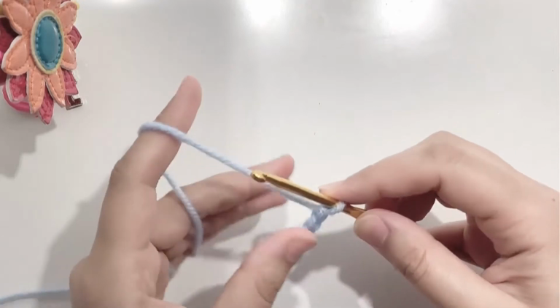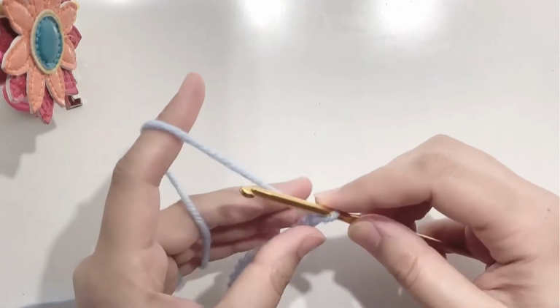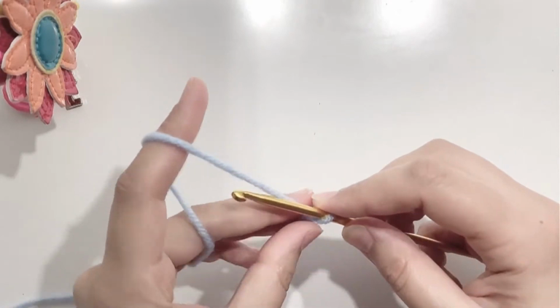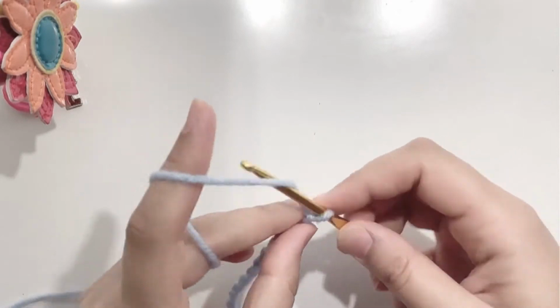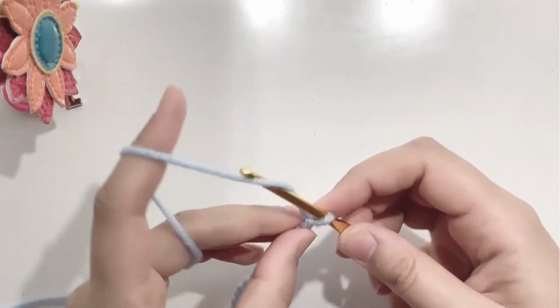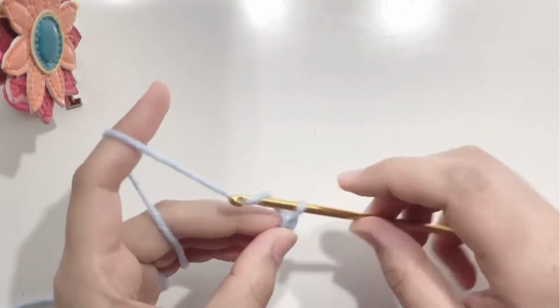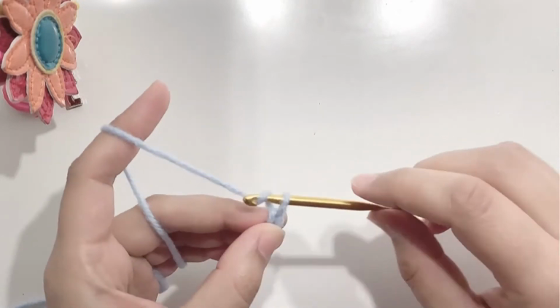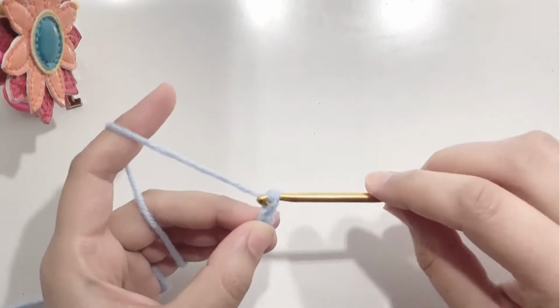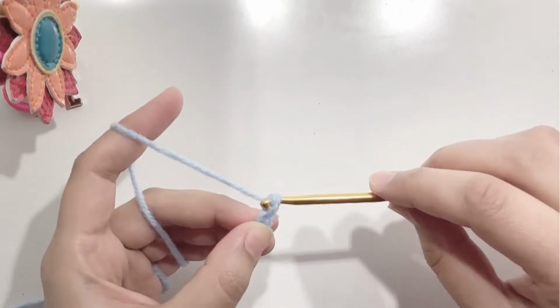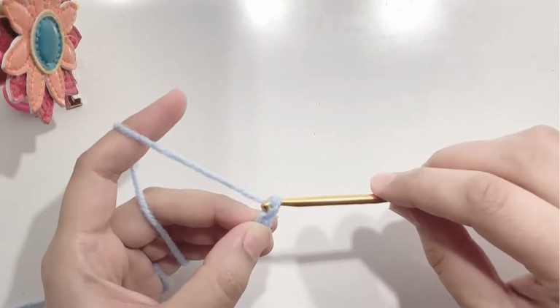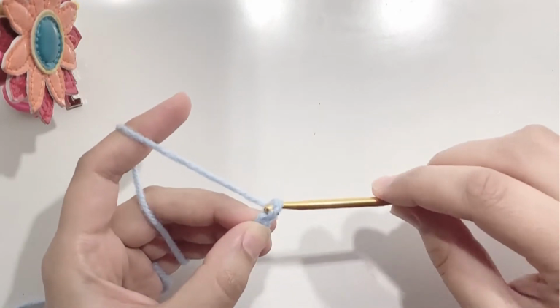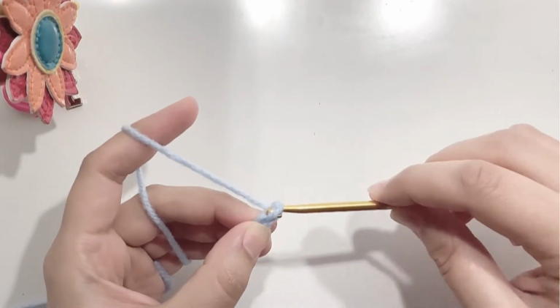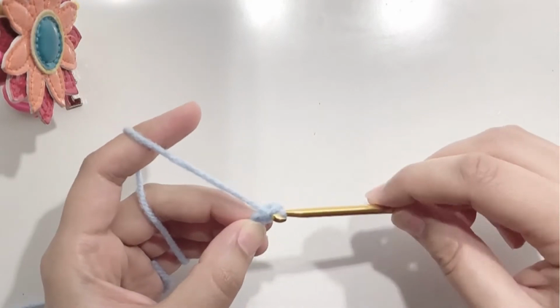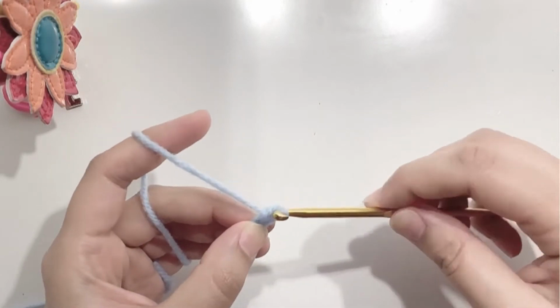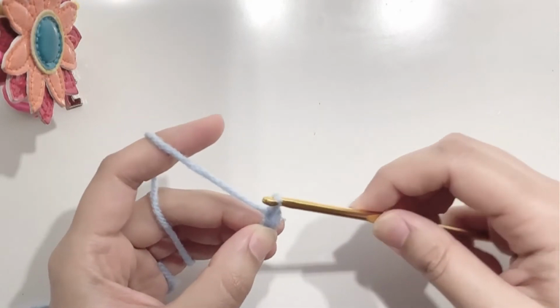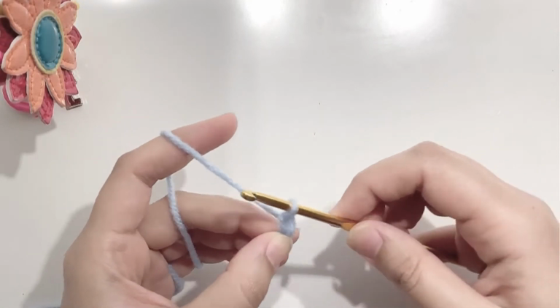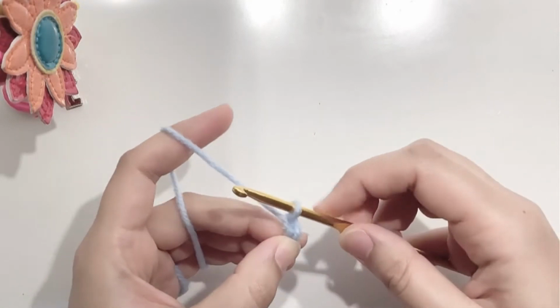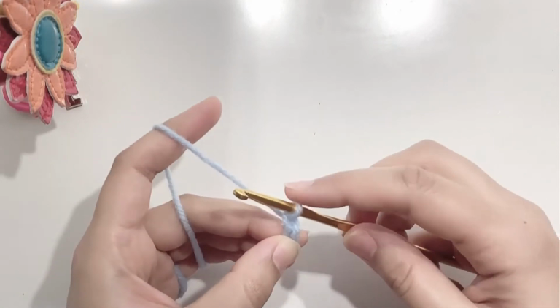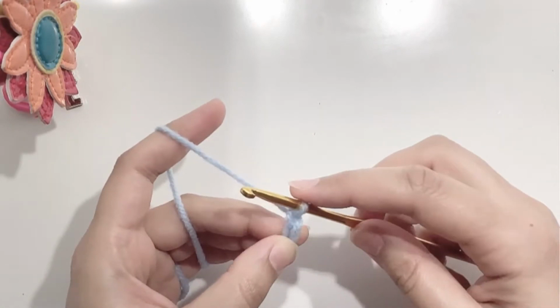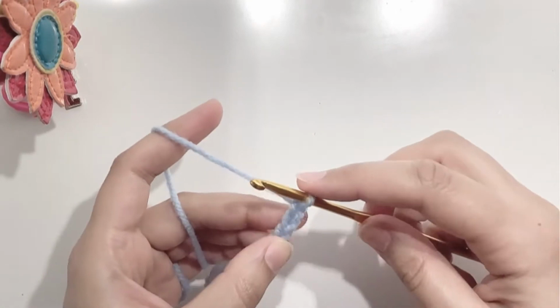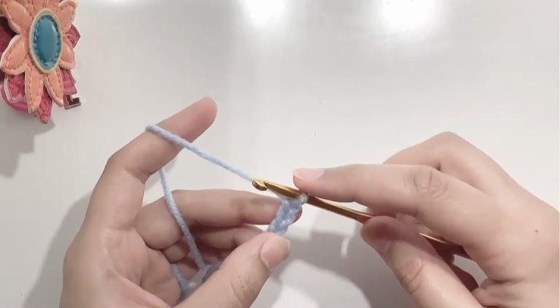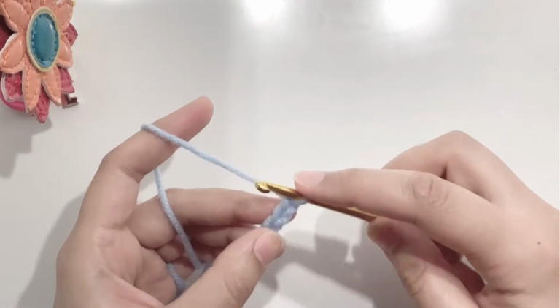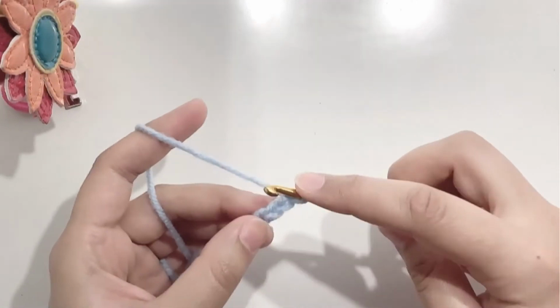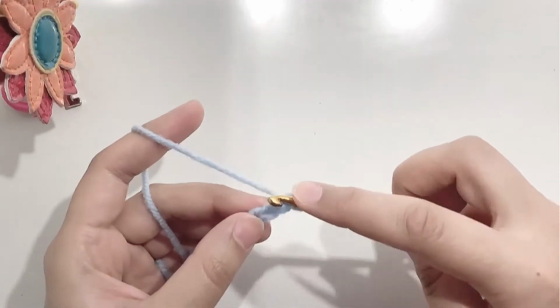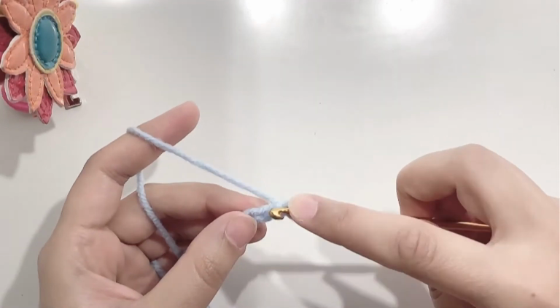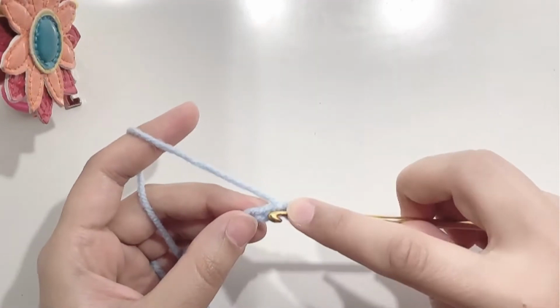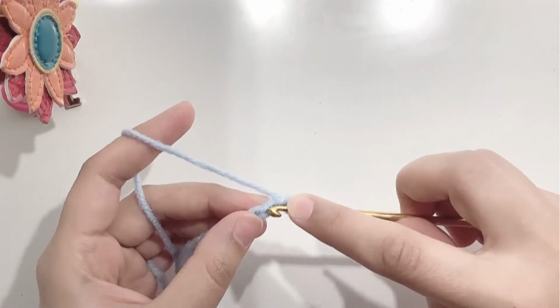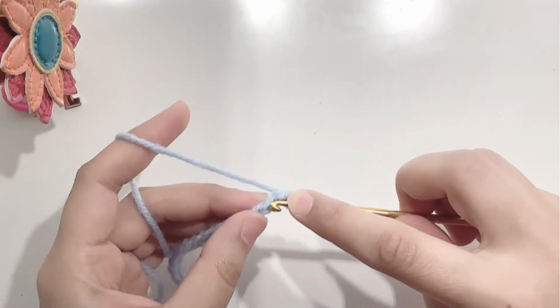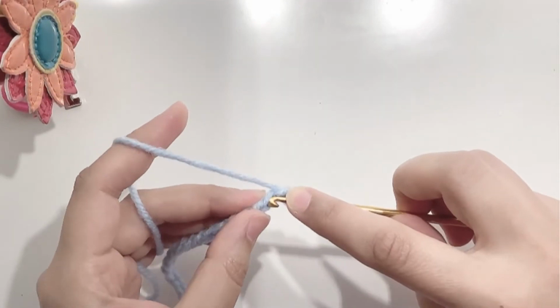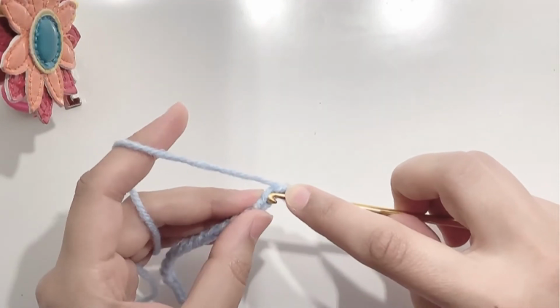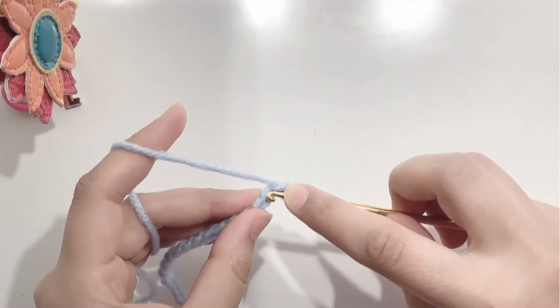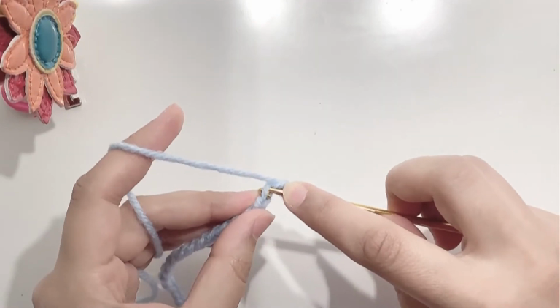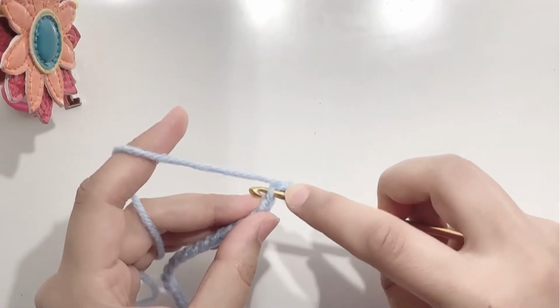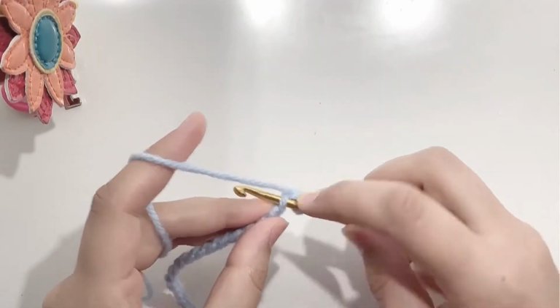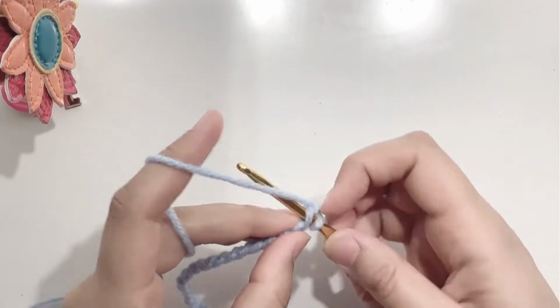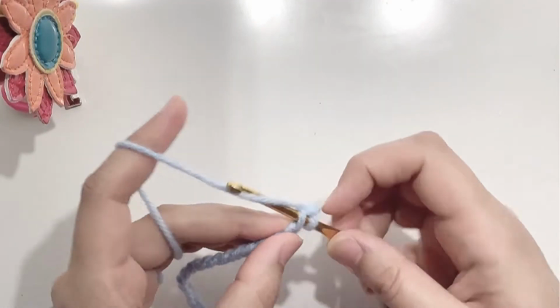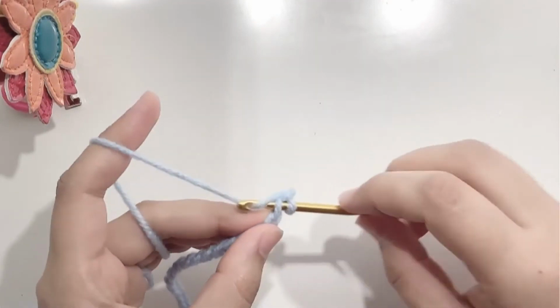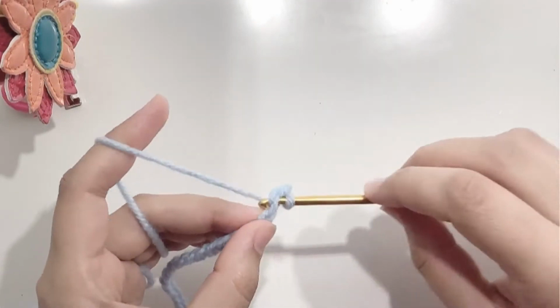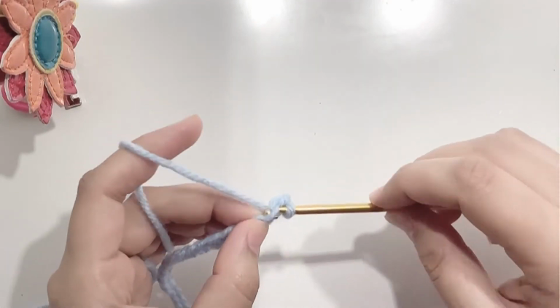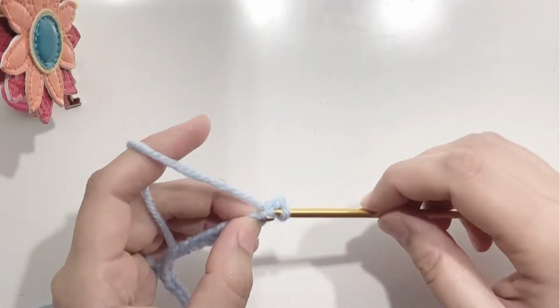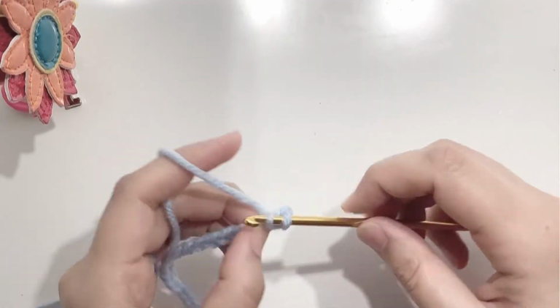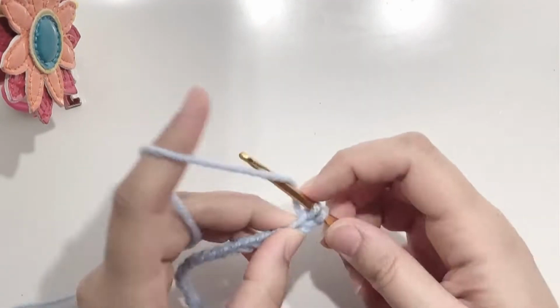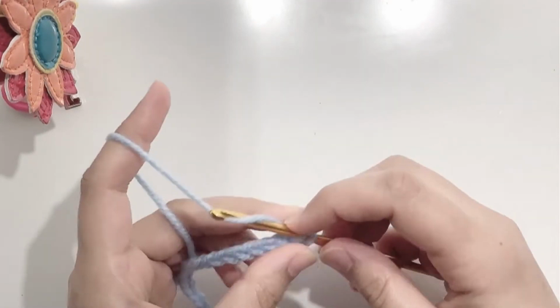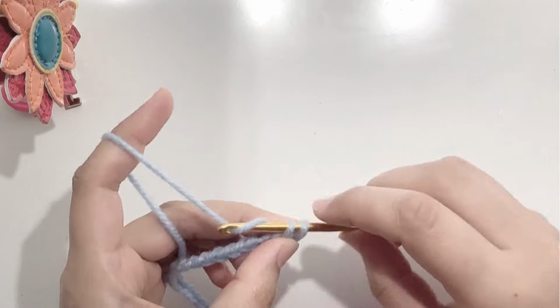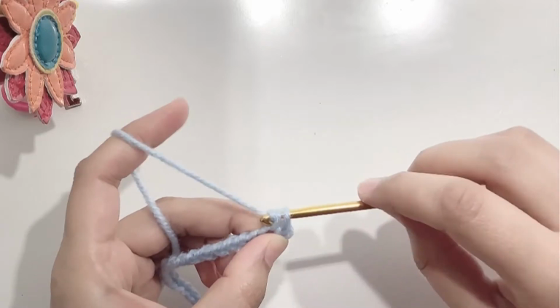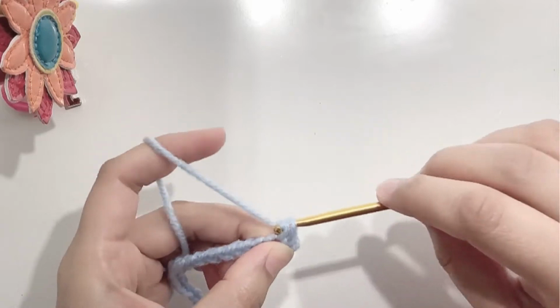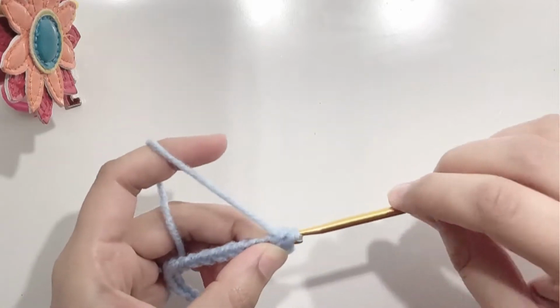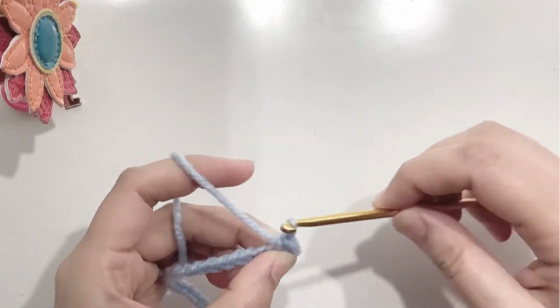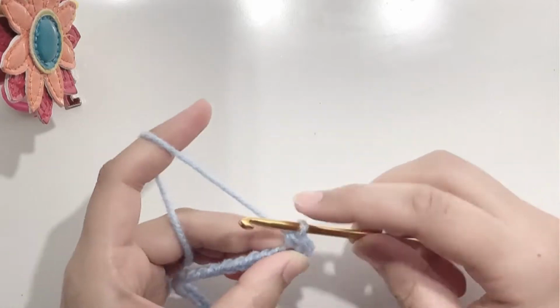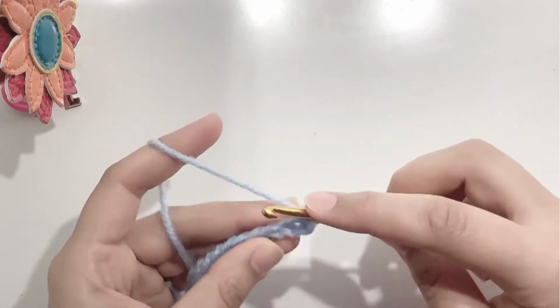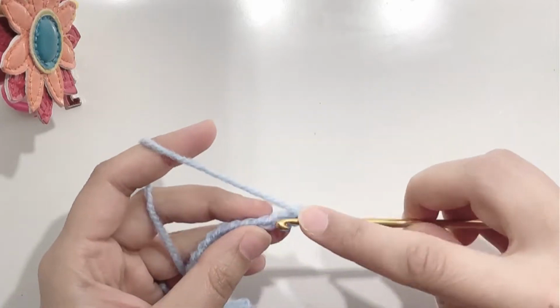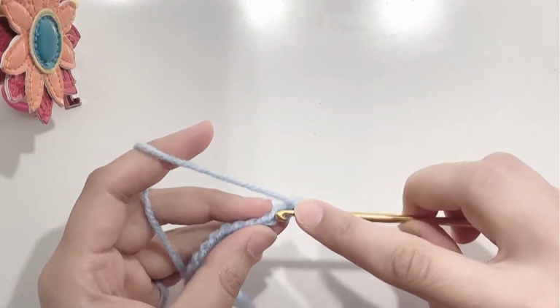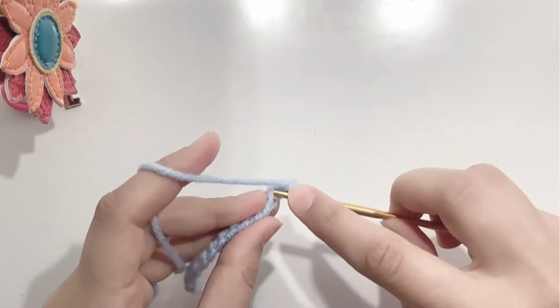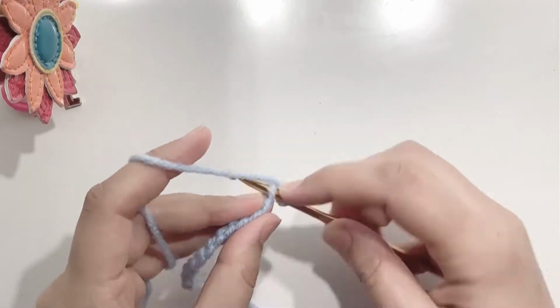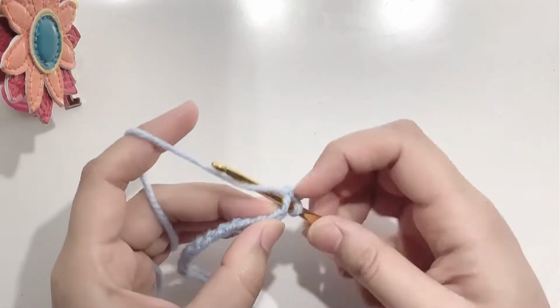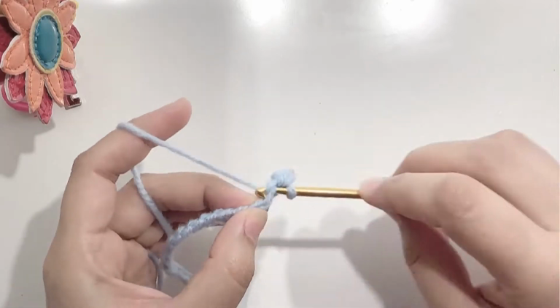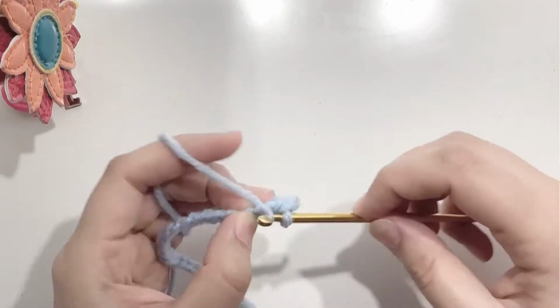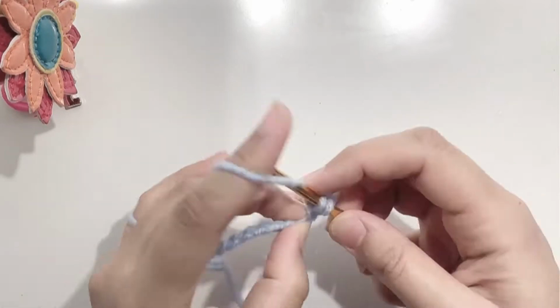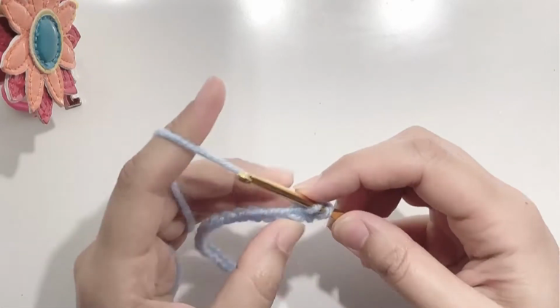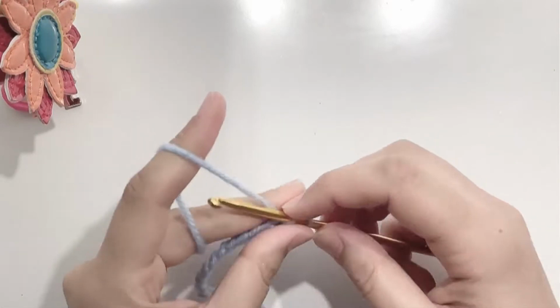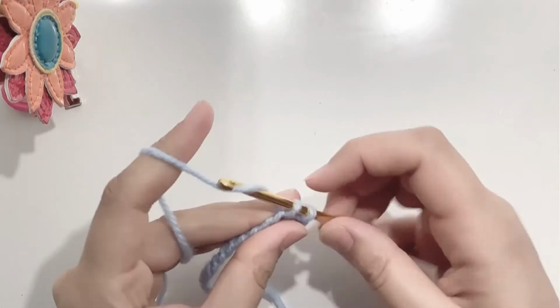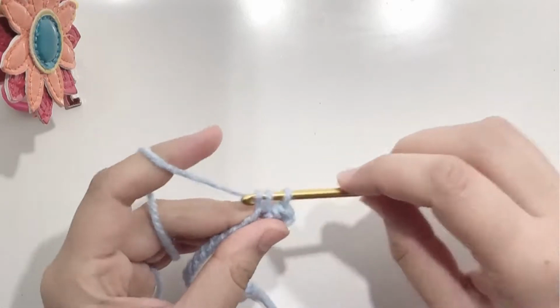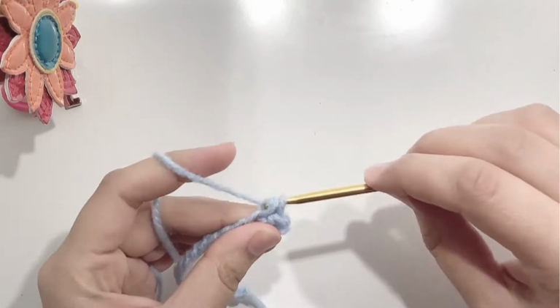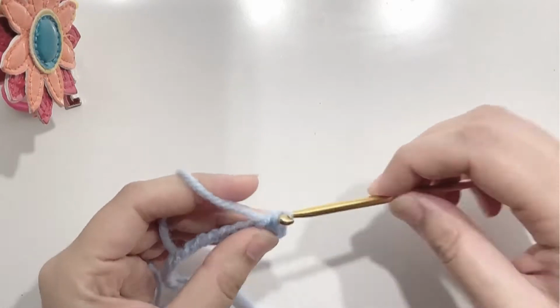Now chain 1 and make a single crochet in the second chain from the hook. Make 18 single crochets for your first row.